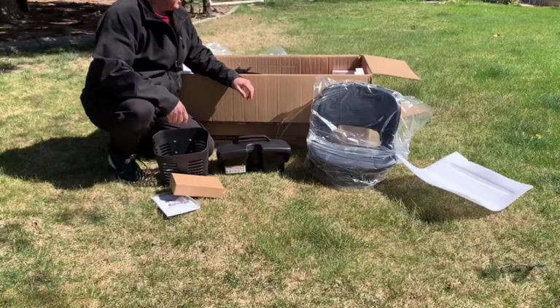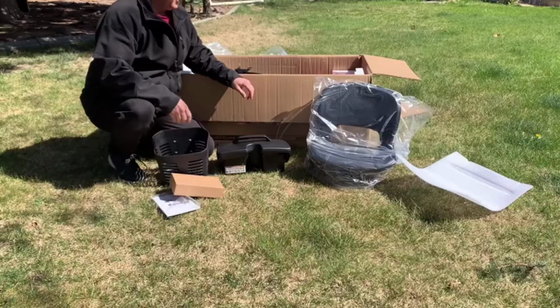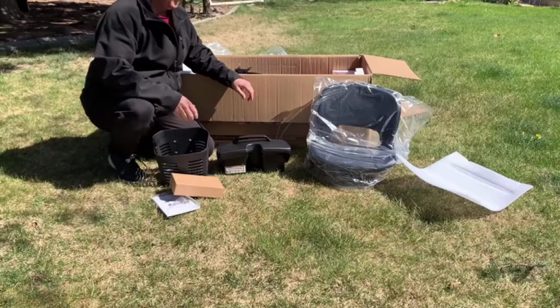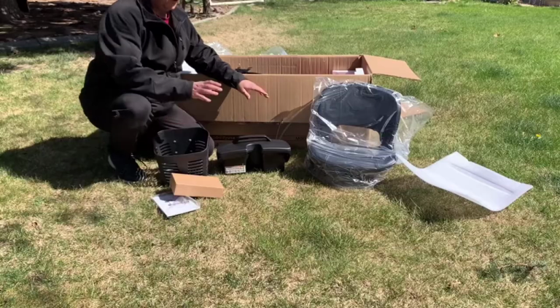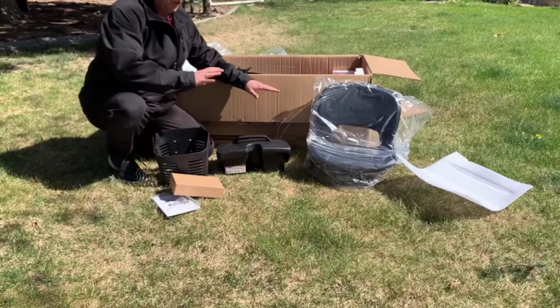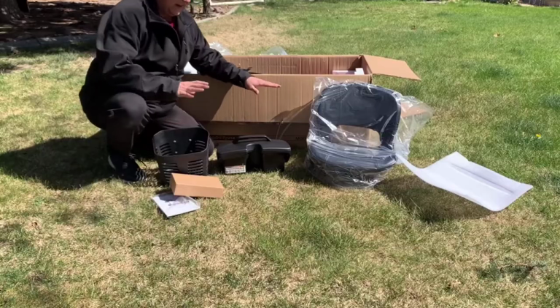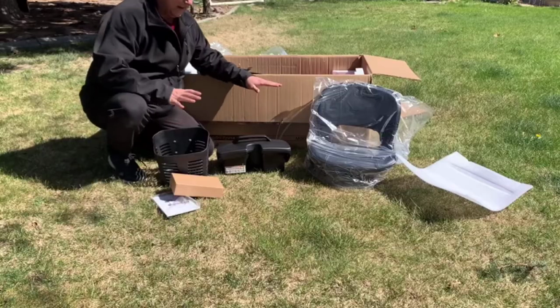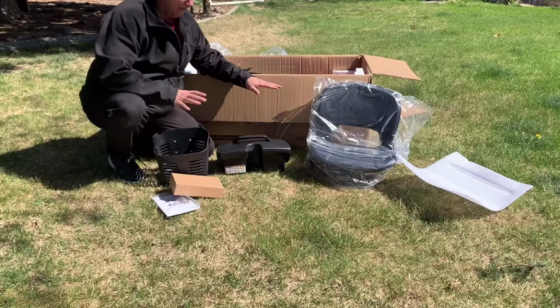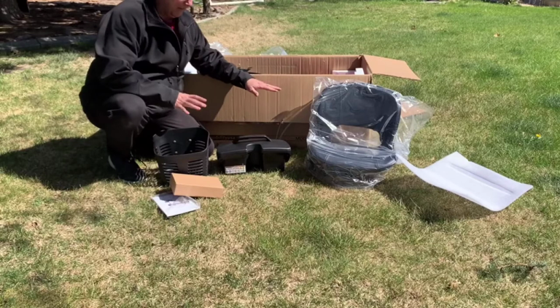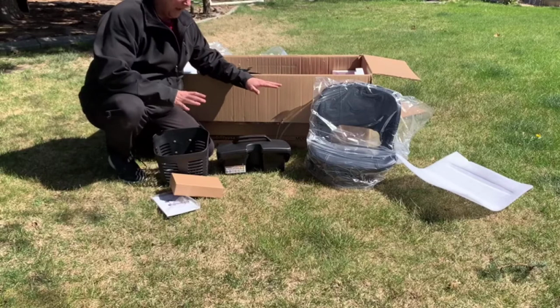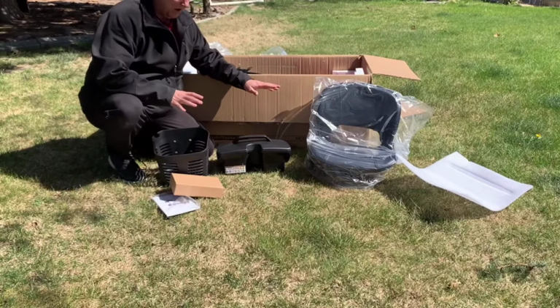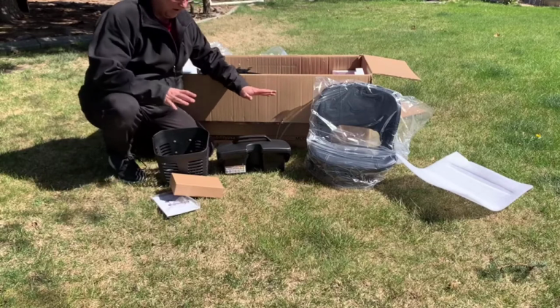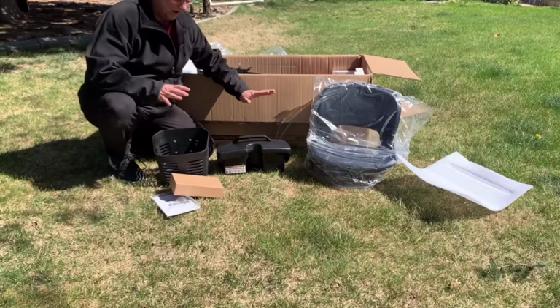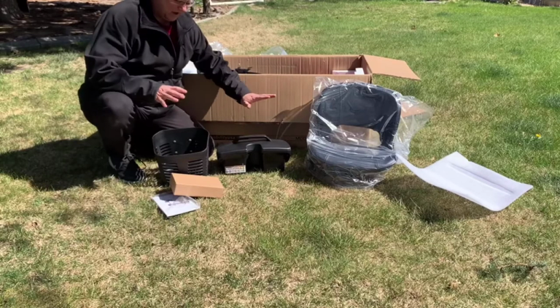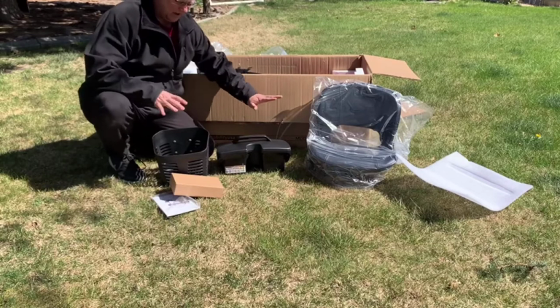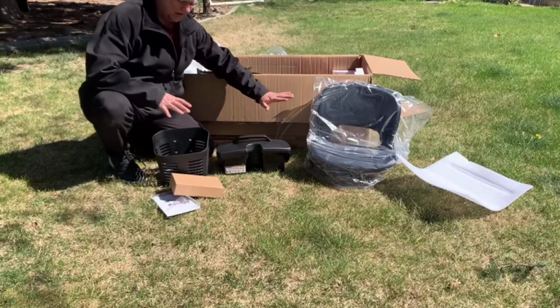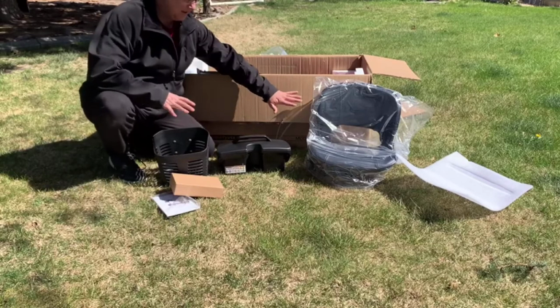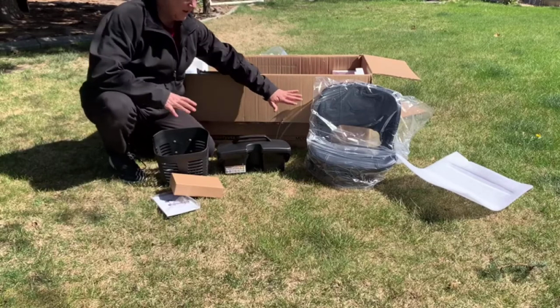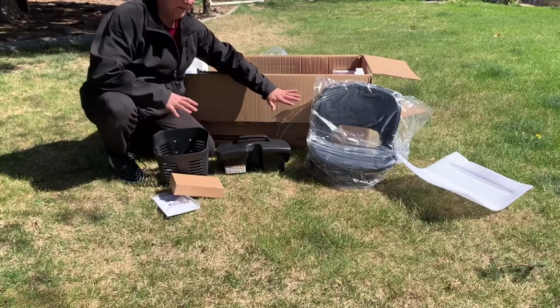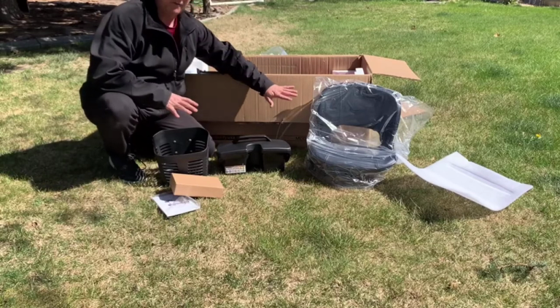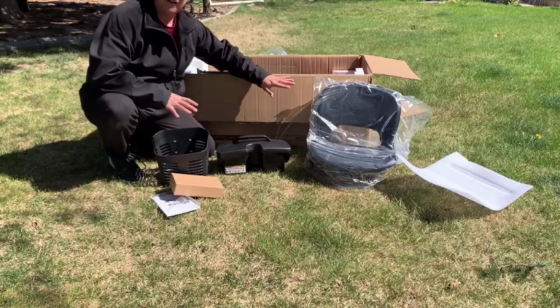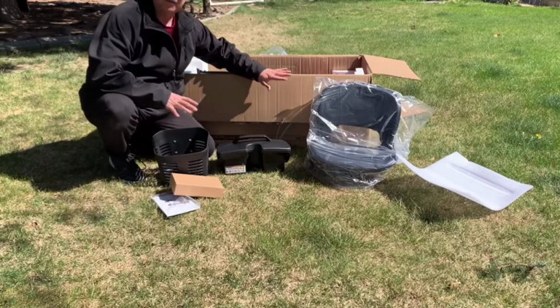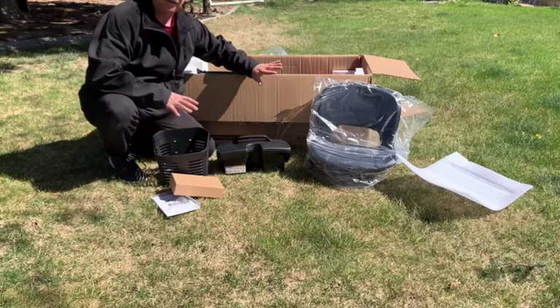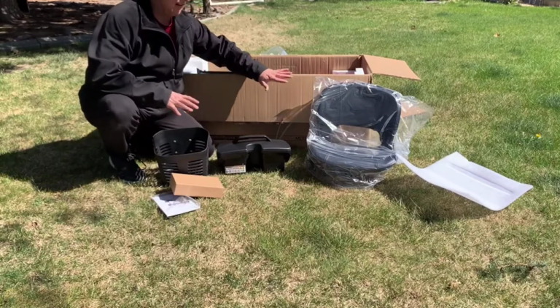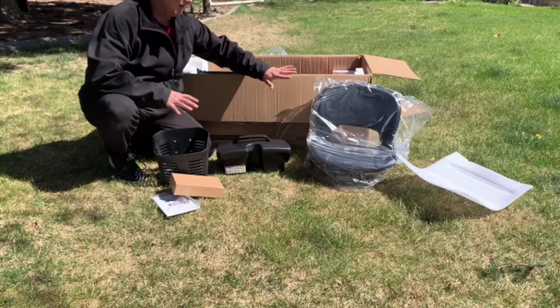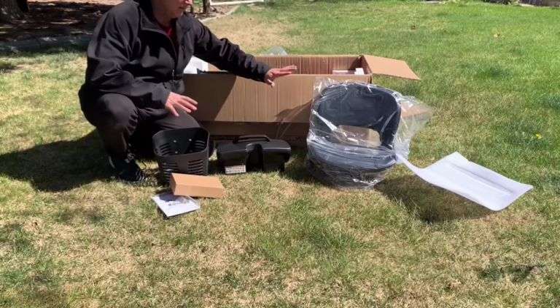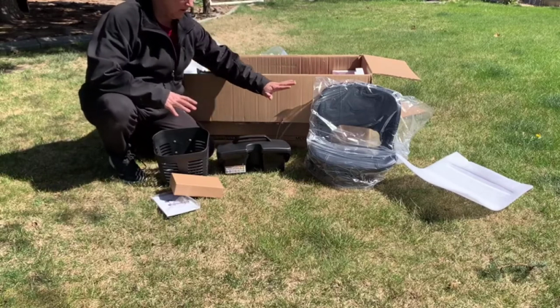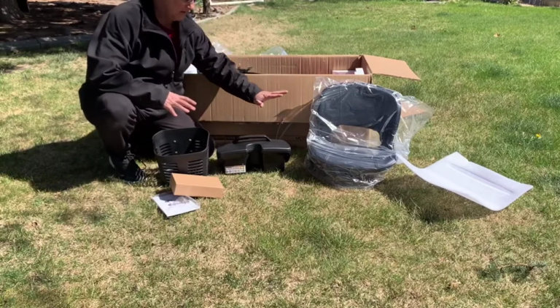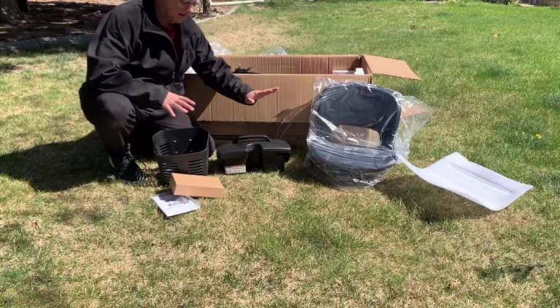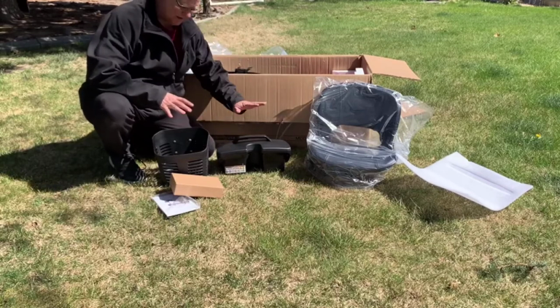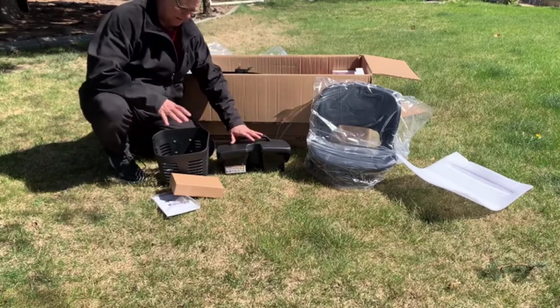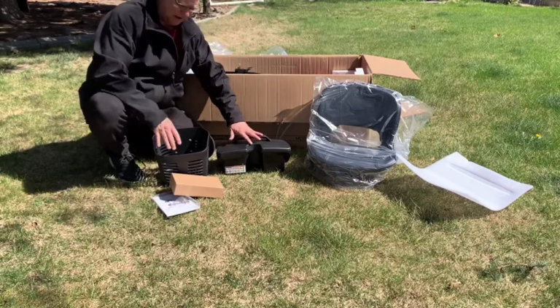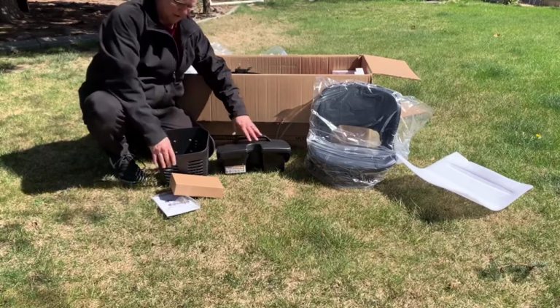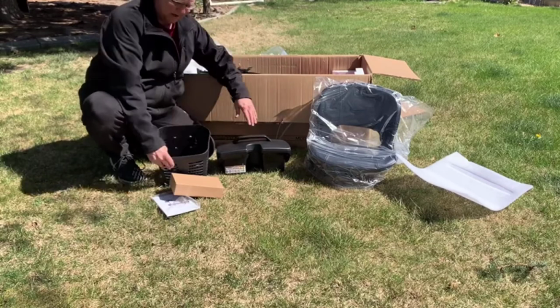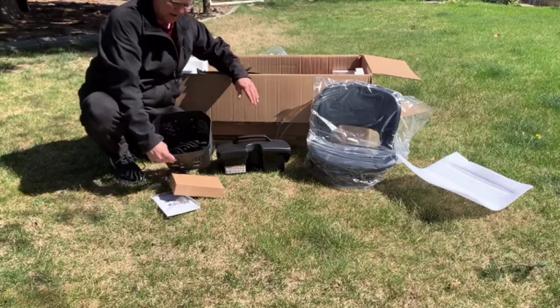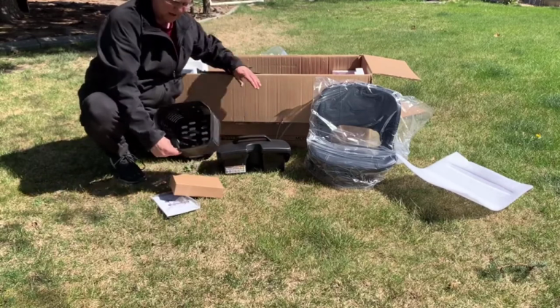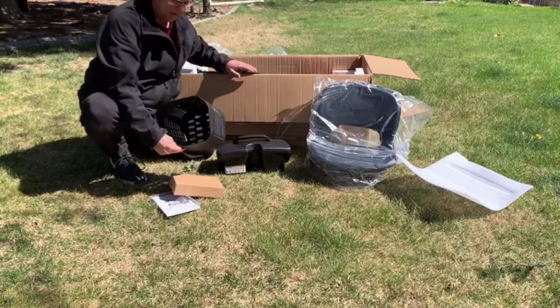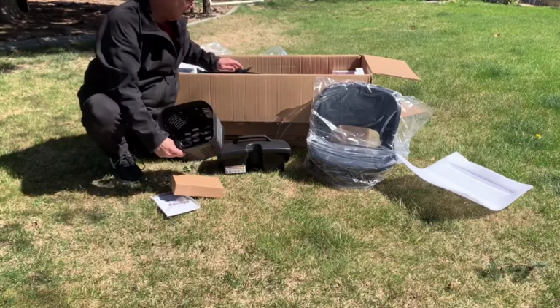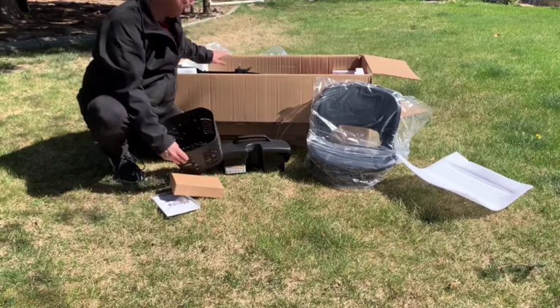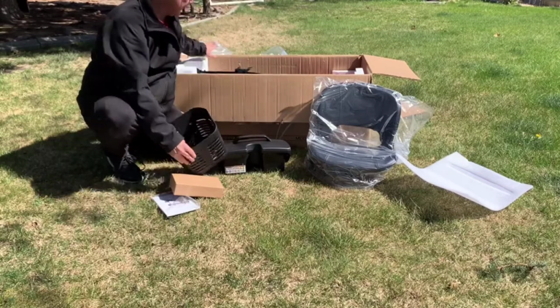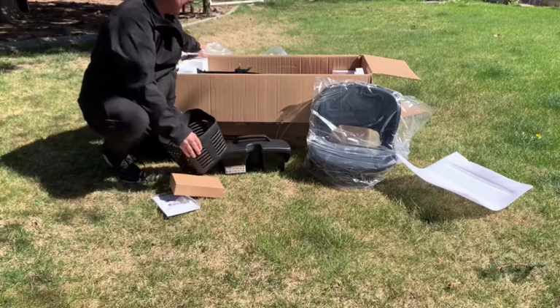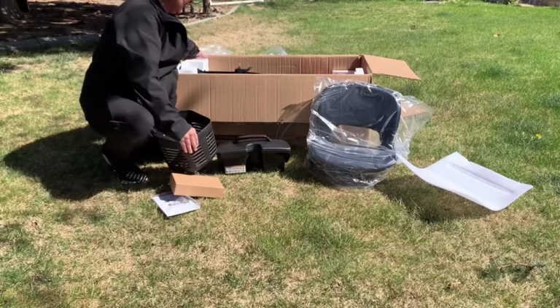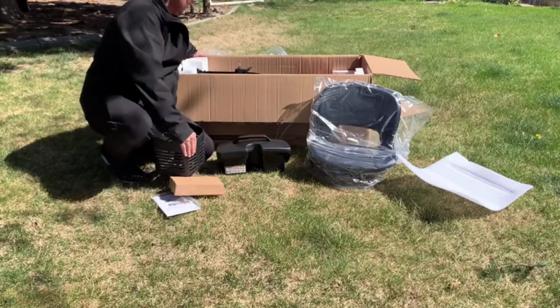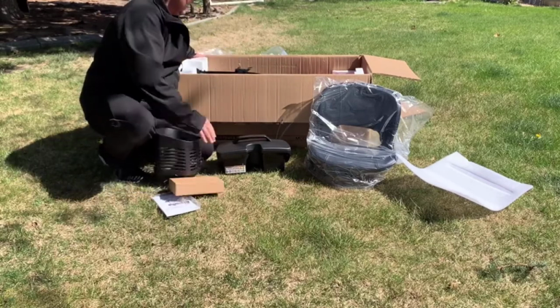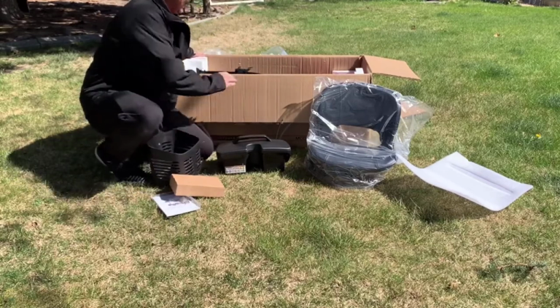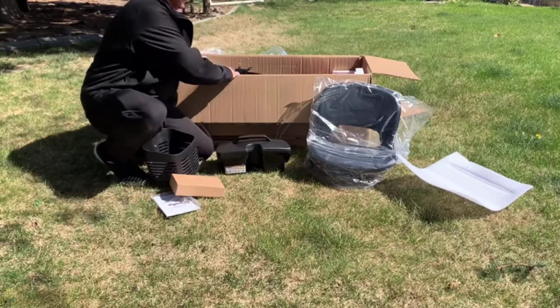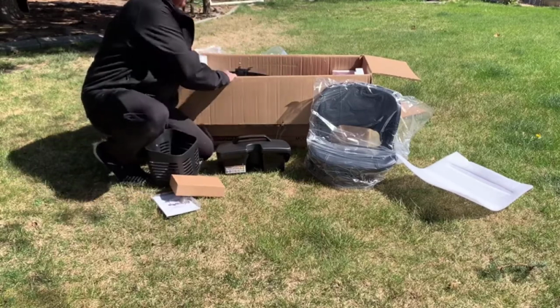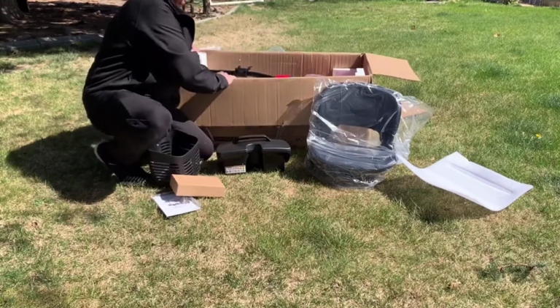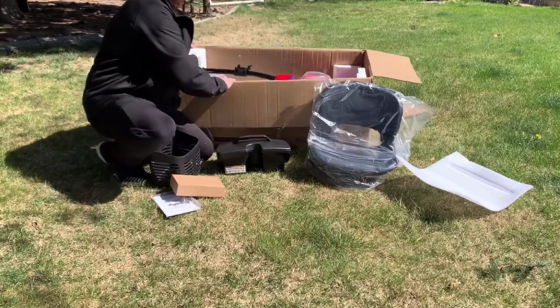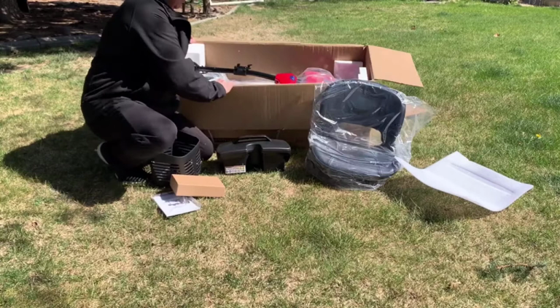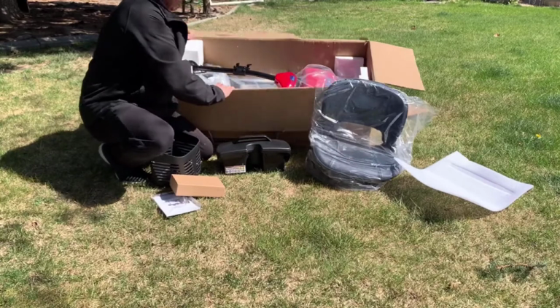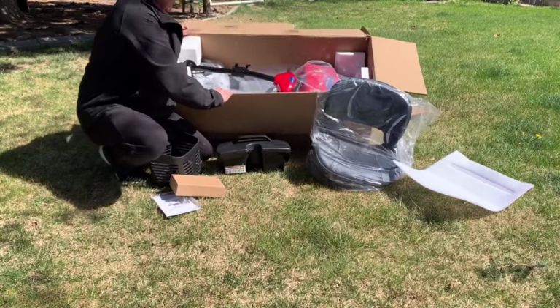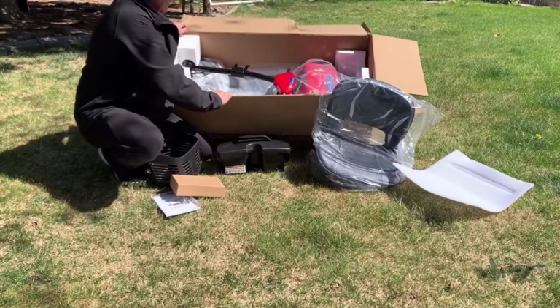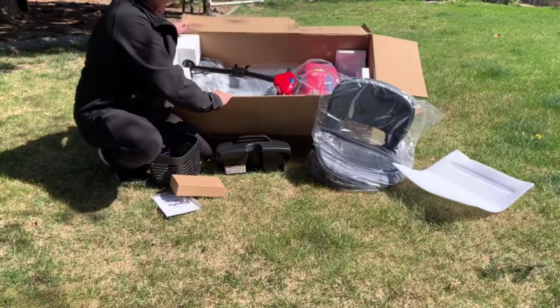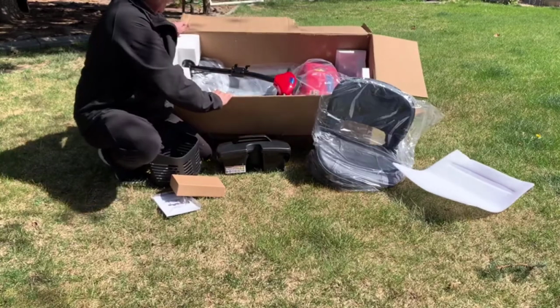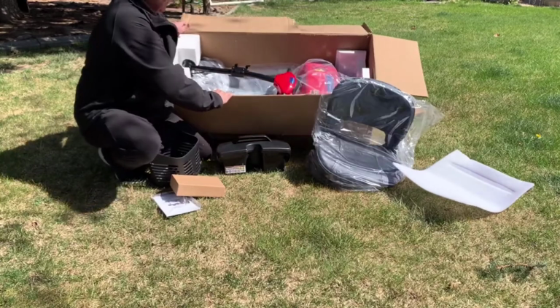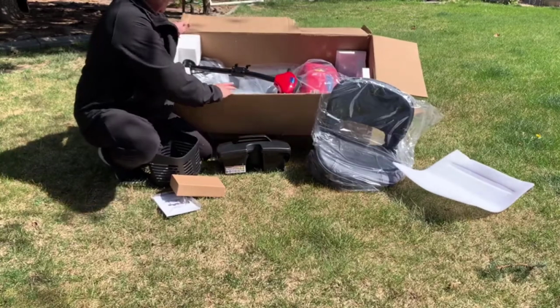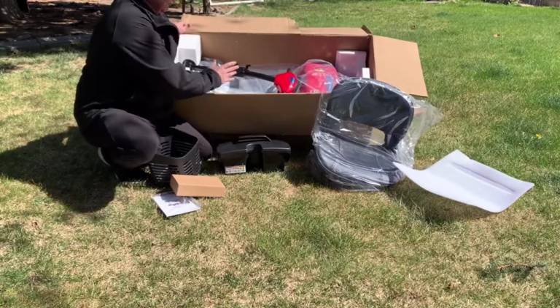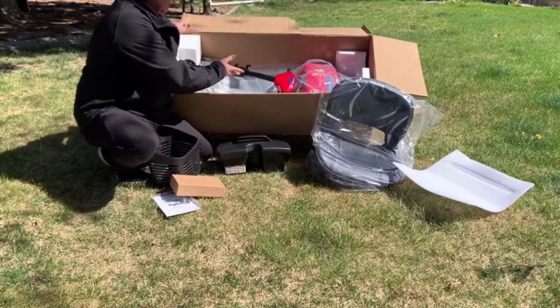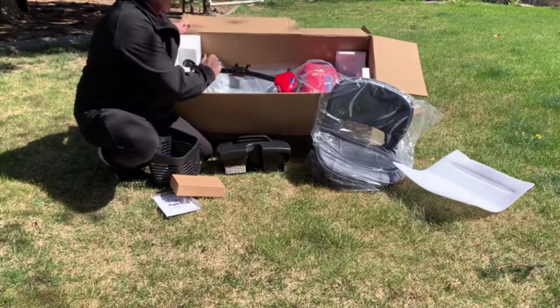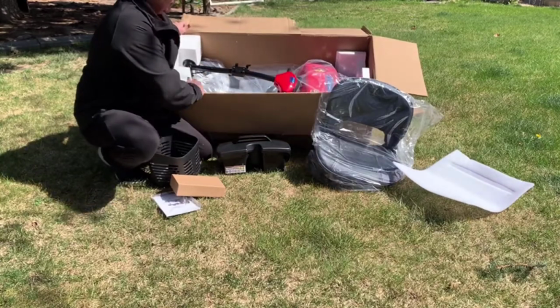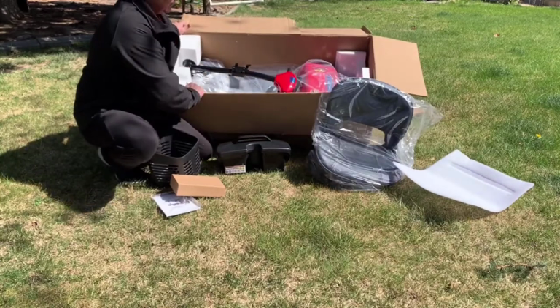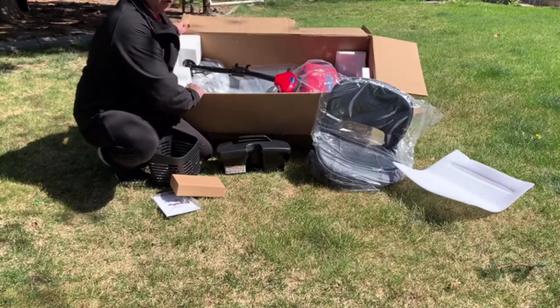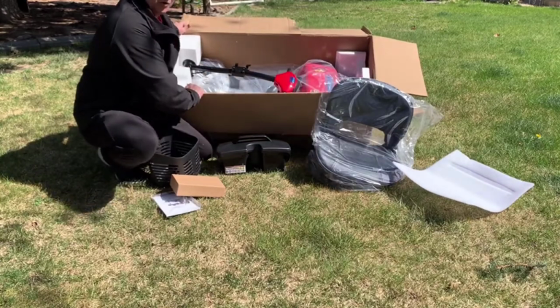As you take everything out, the top stuff is easy: the seat, the battery, the basket, and then we'll just go ahead and lift out the scooter.